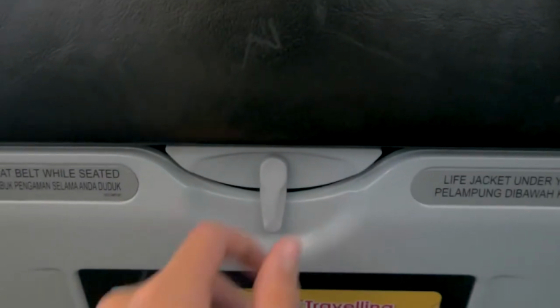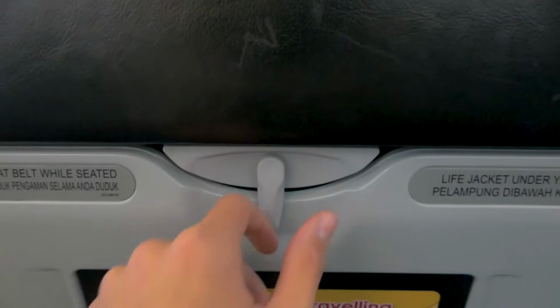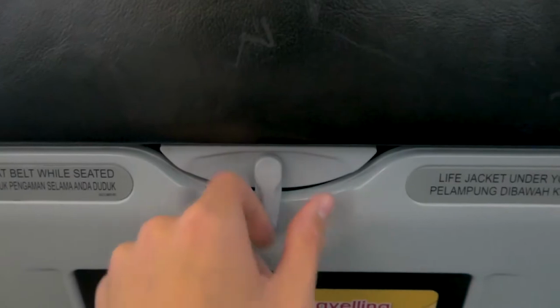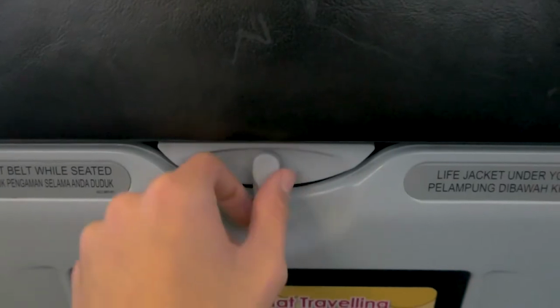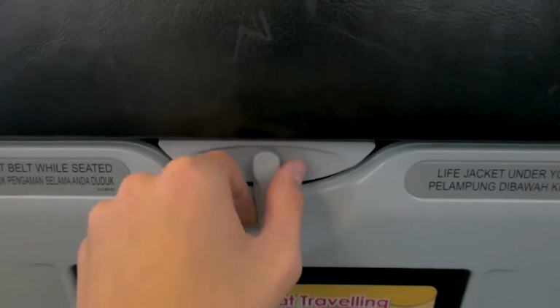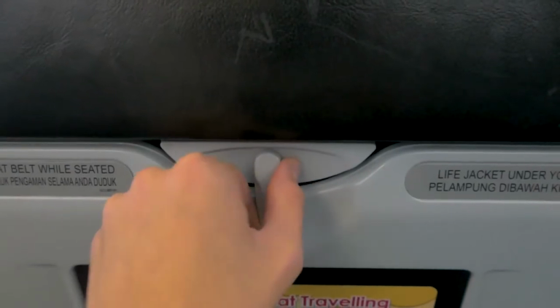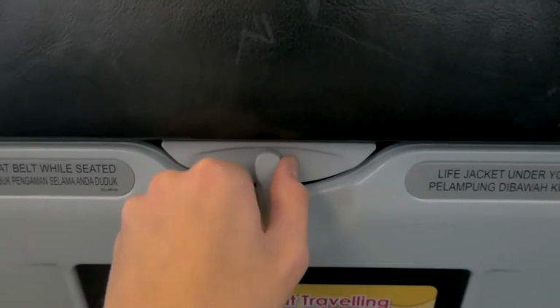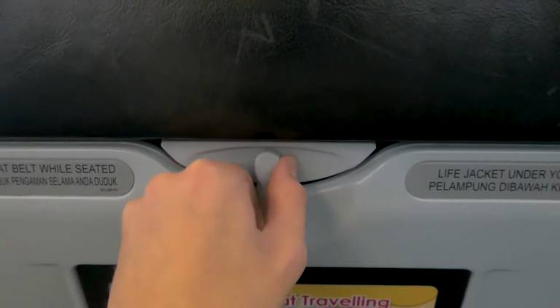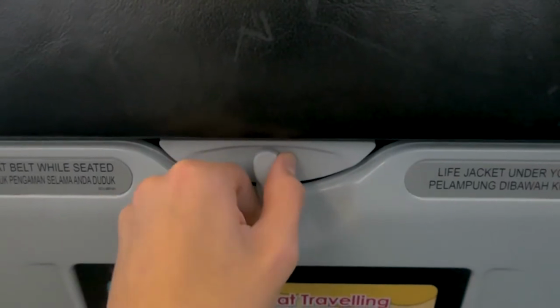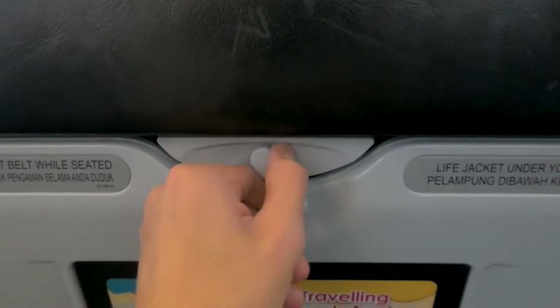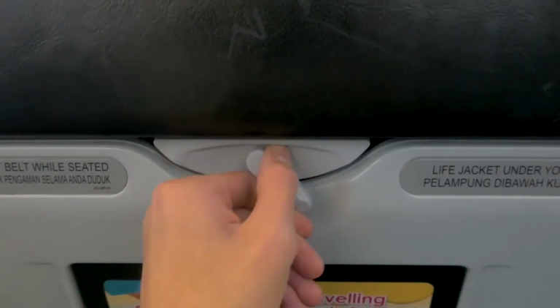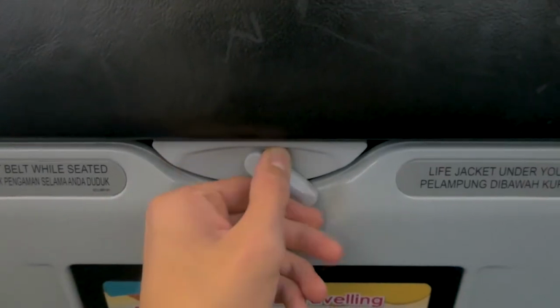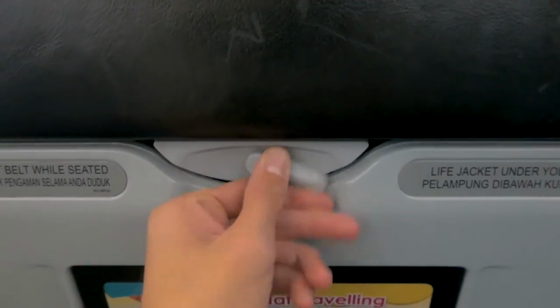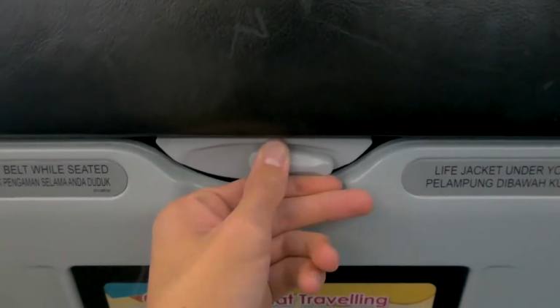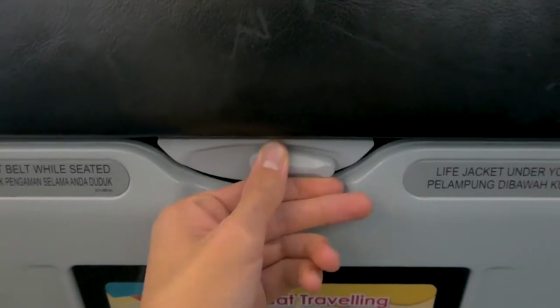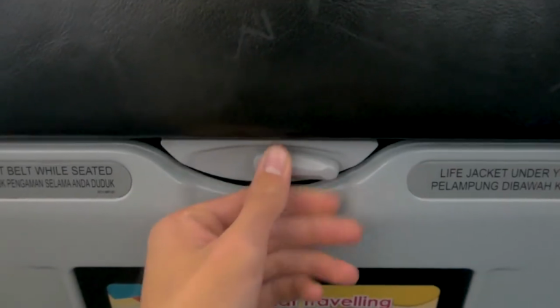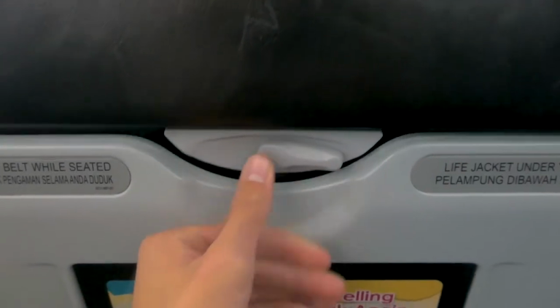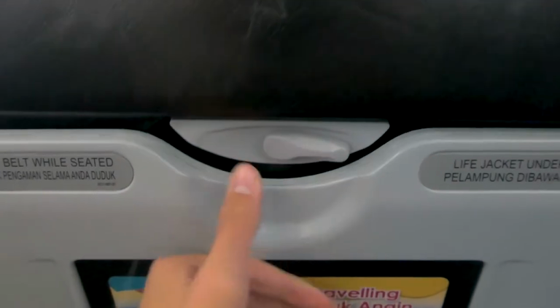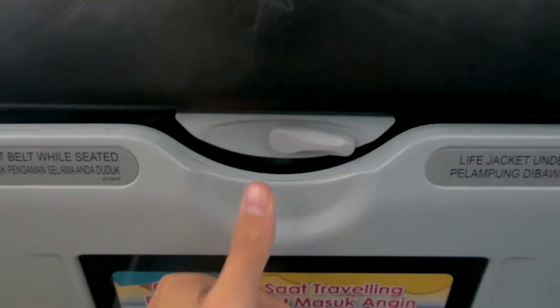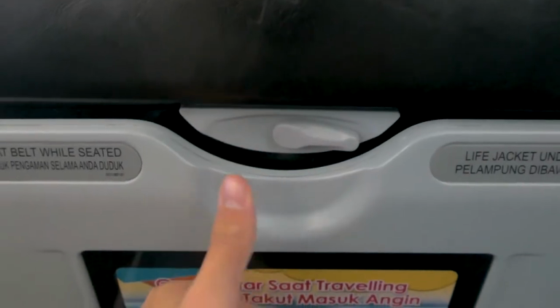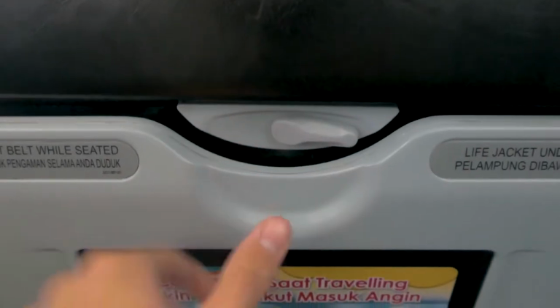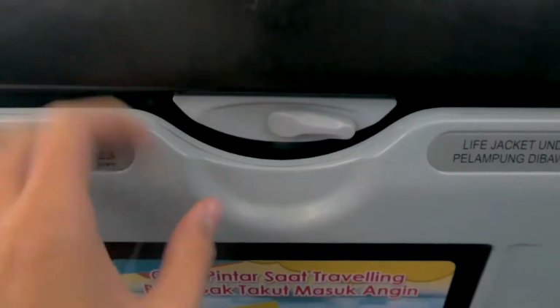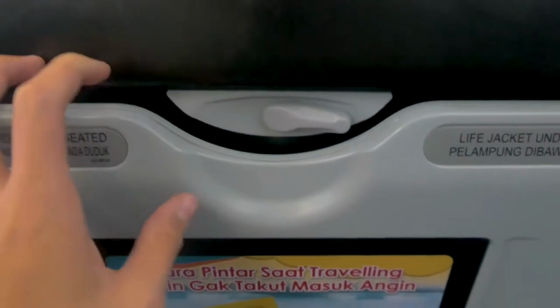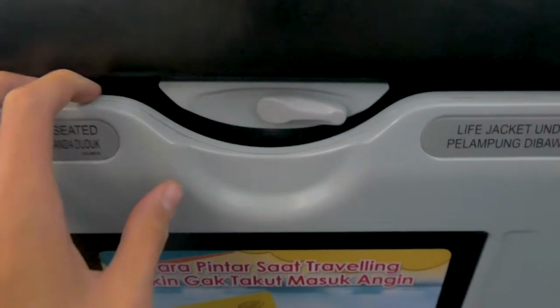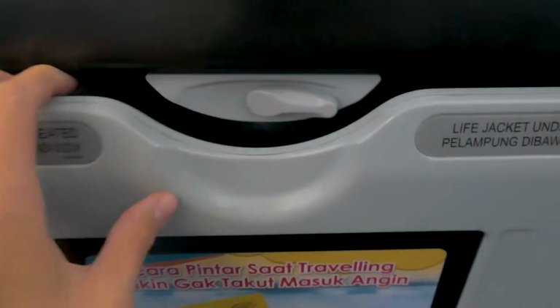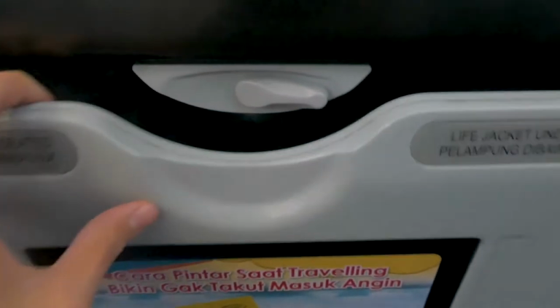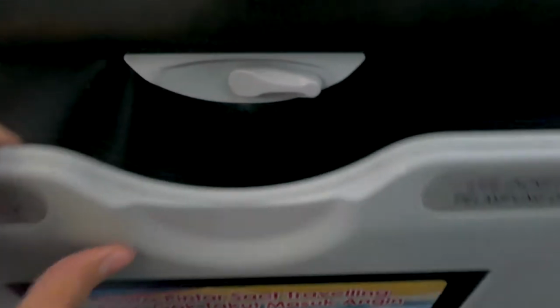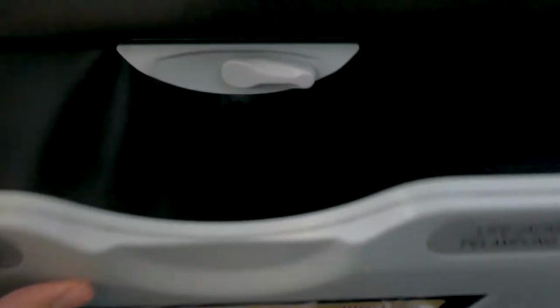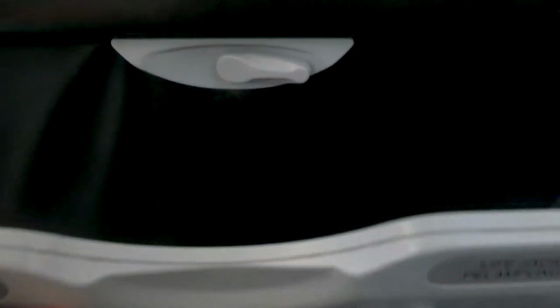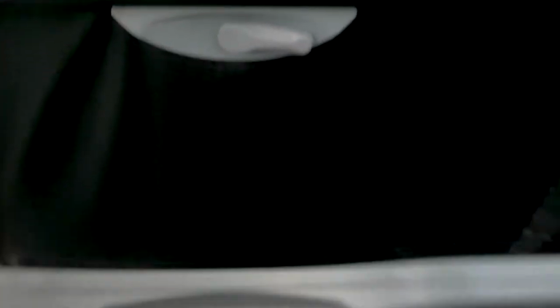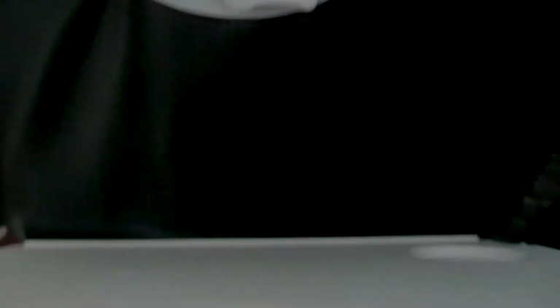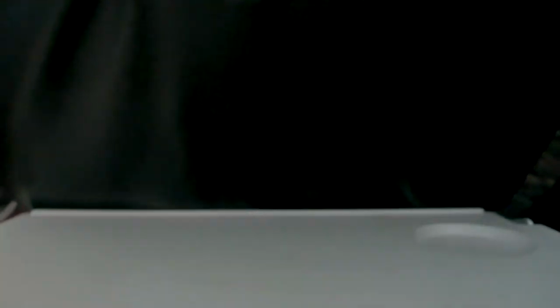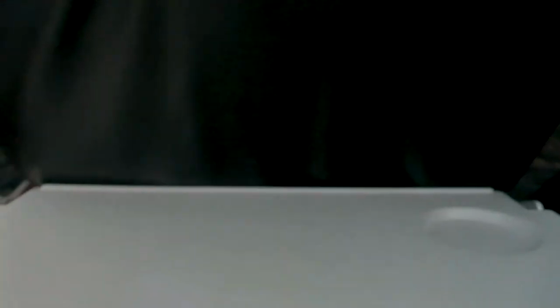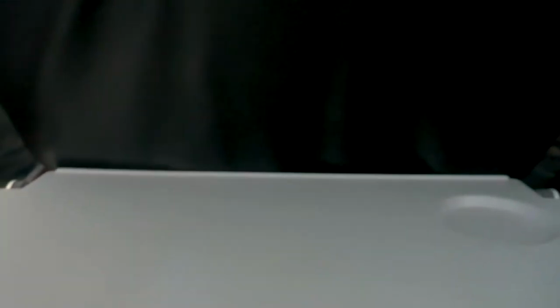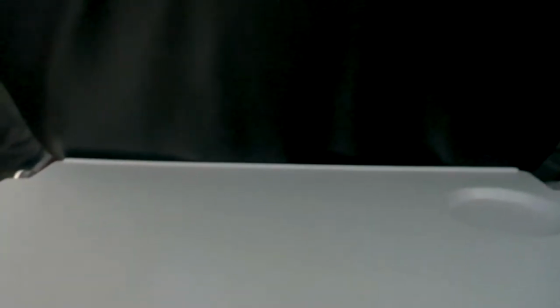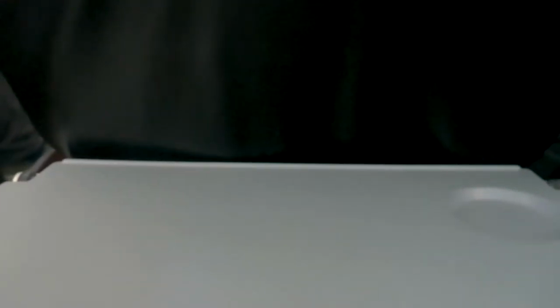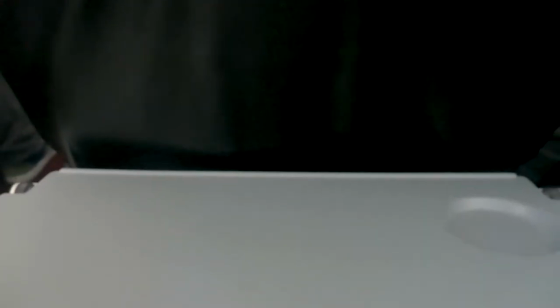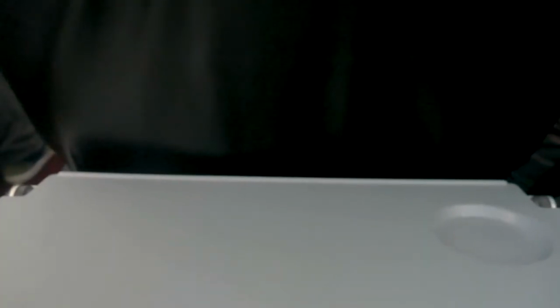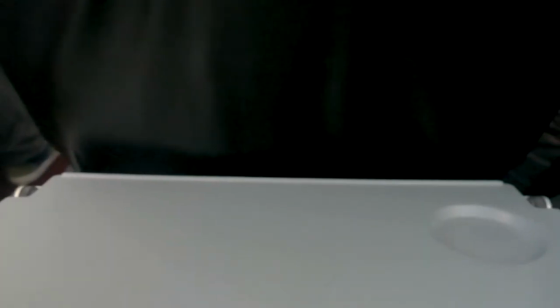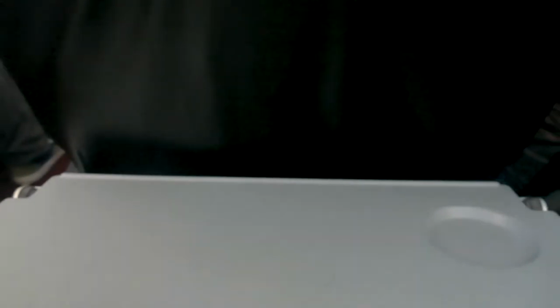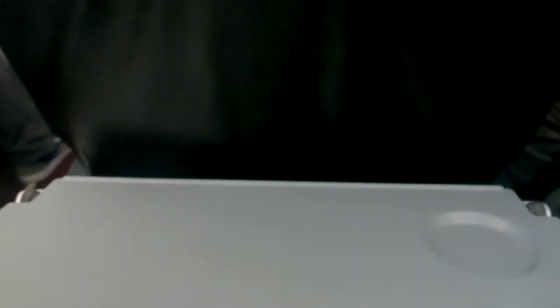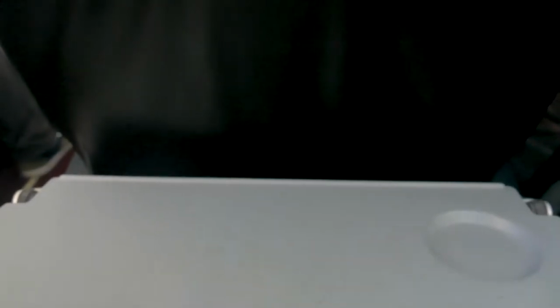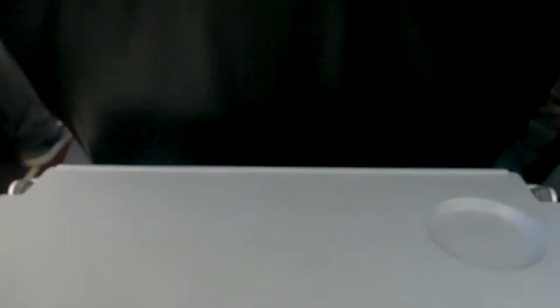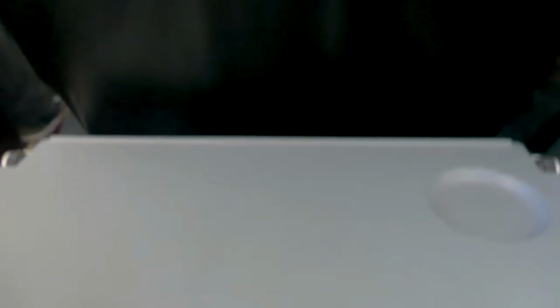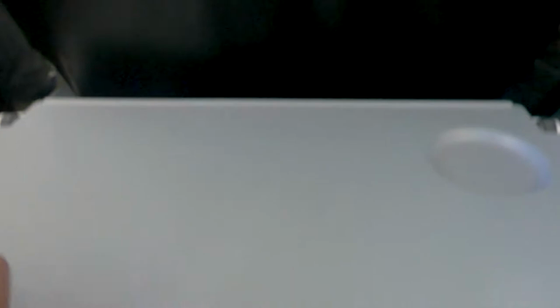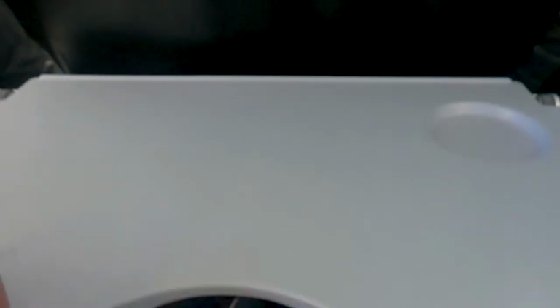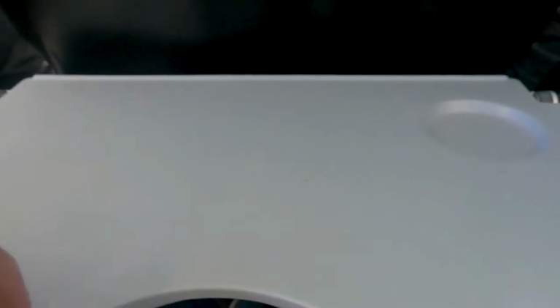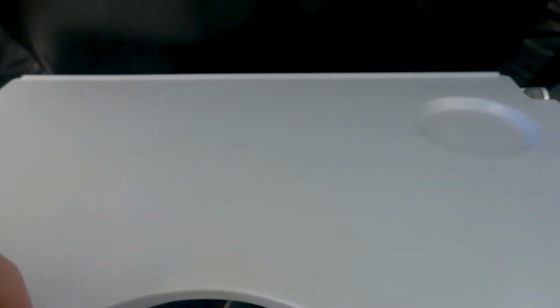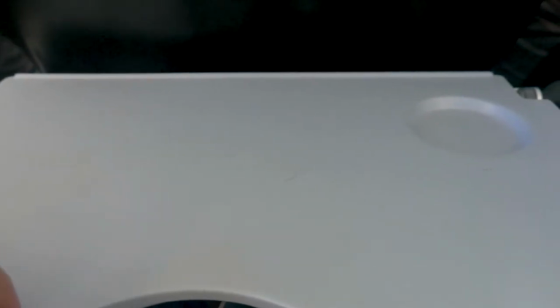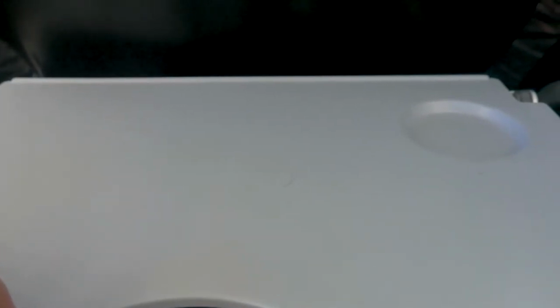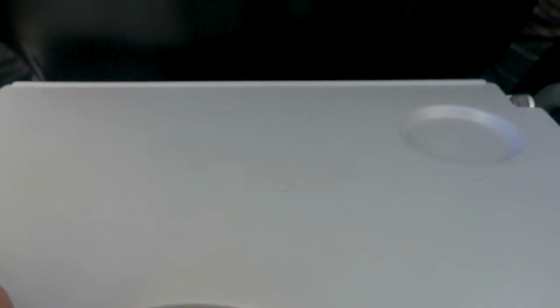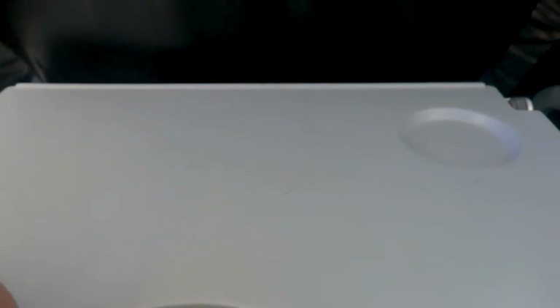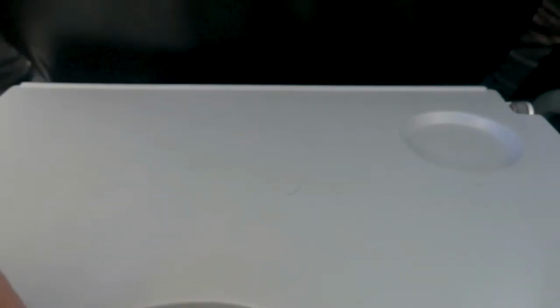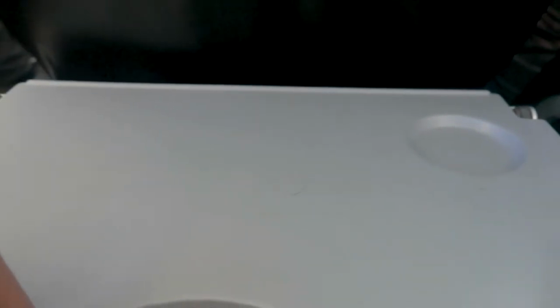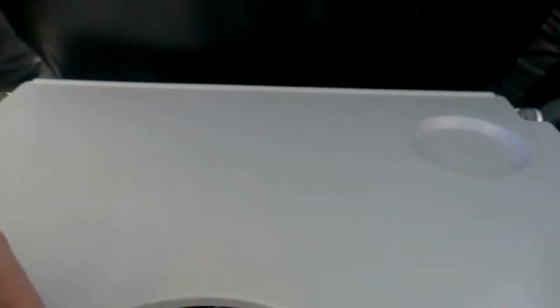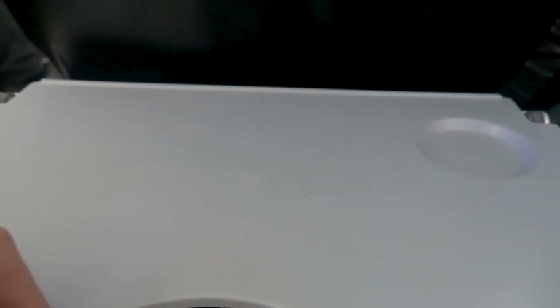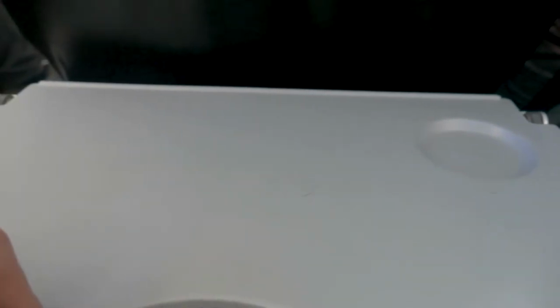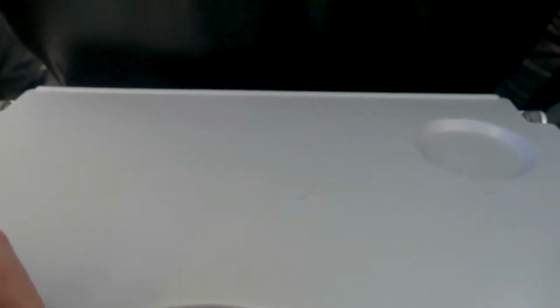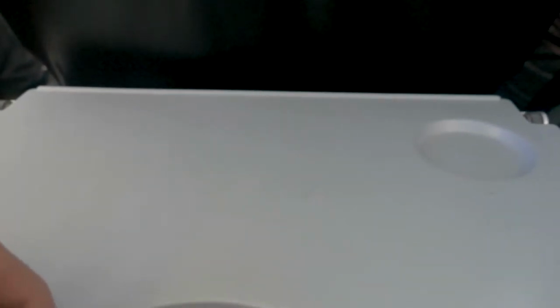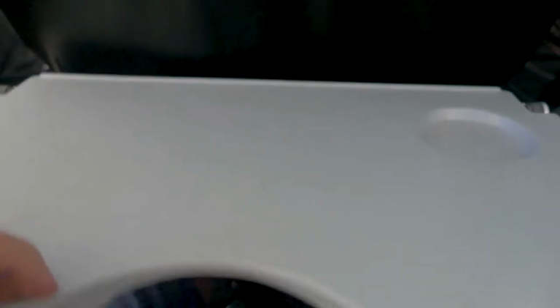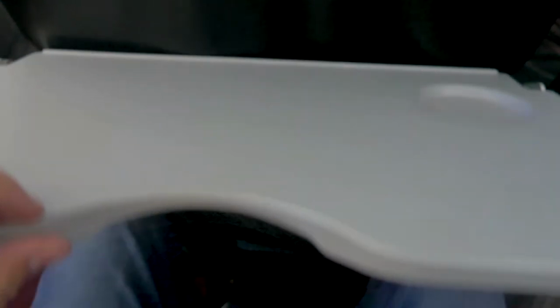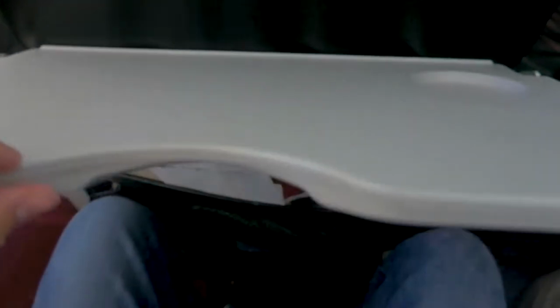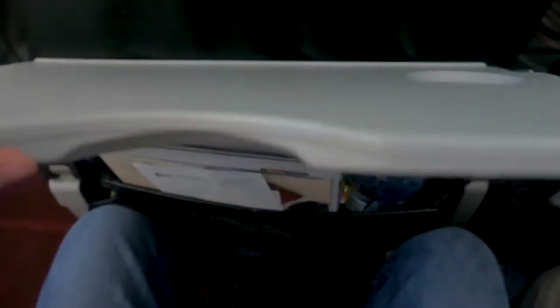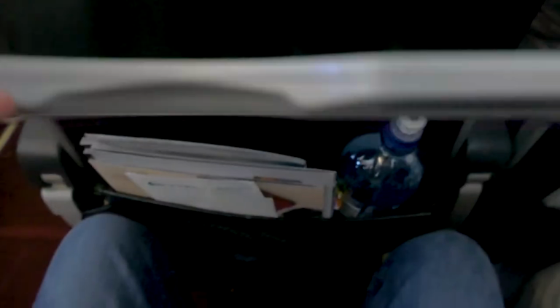This is the tray table. It's quite small and comes quite close to you, as the clearance between each seat is quite small.